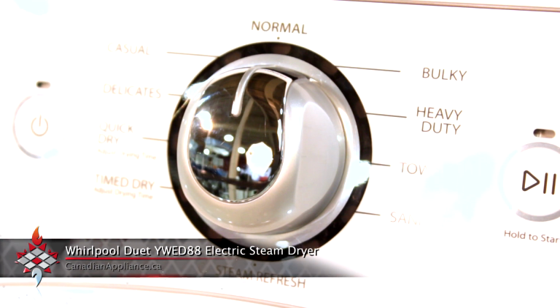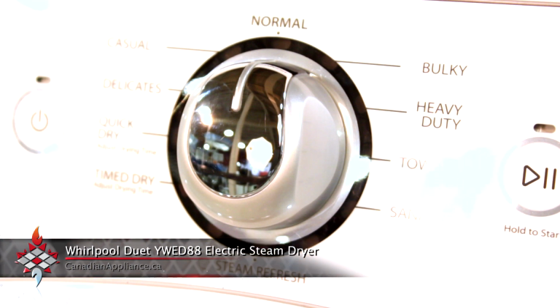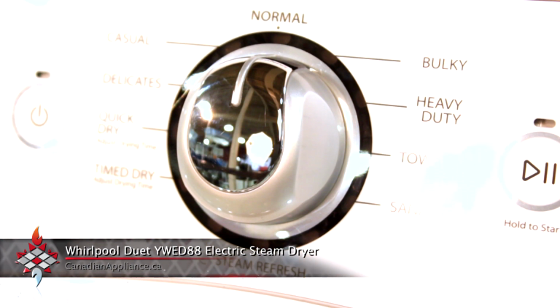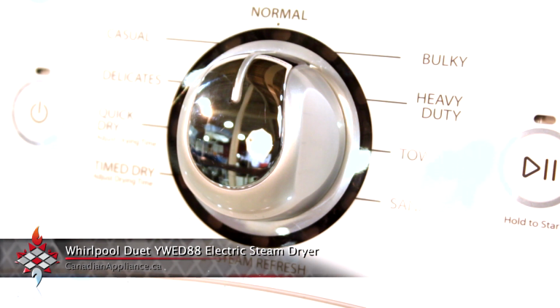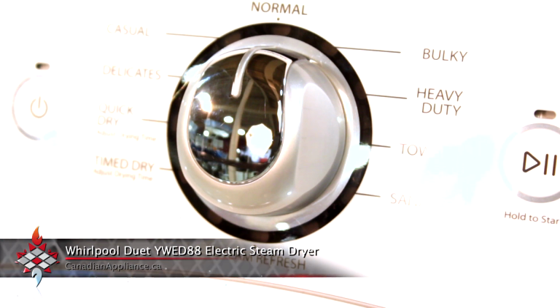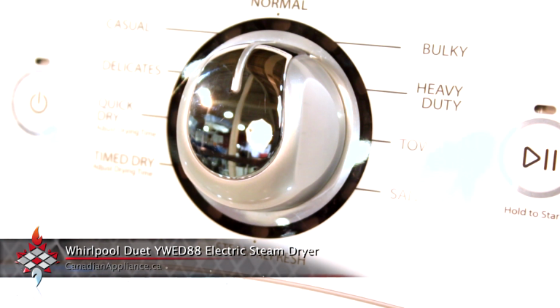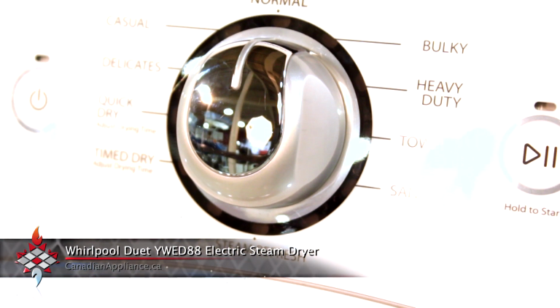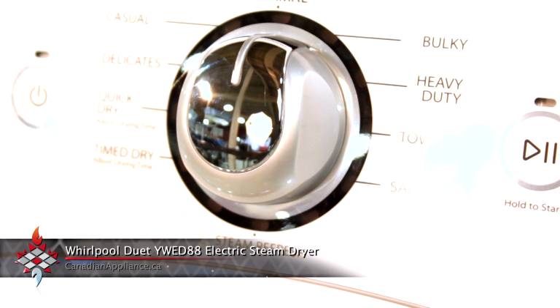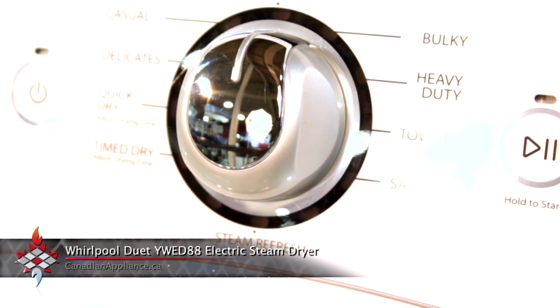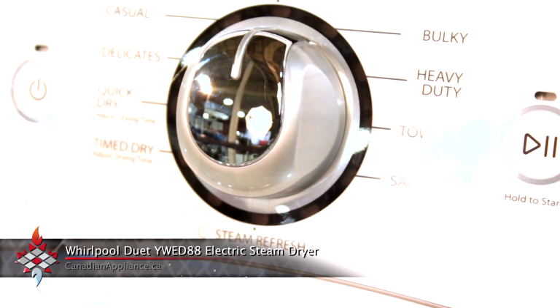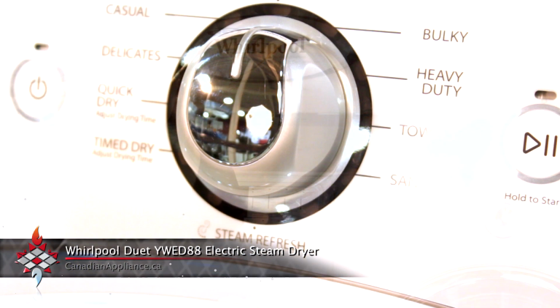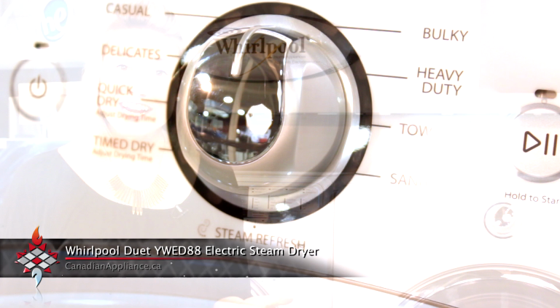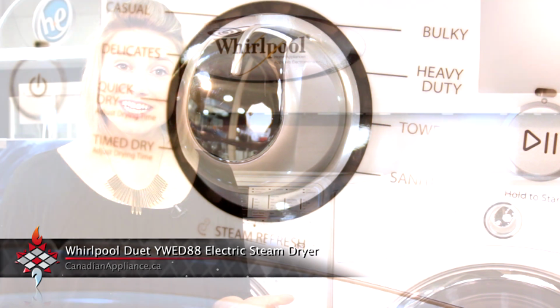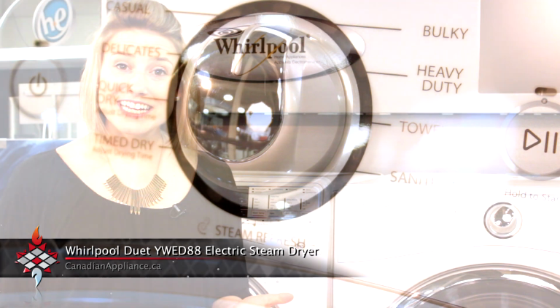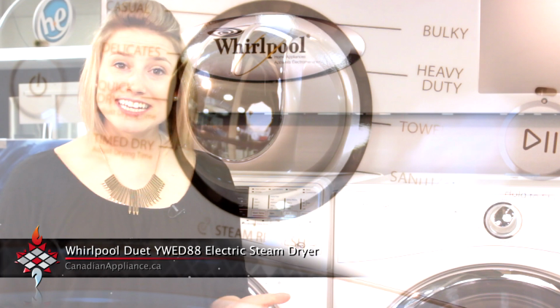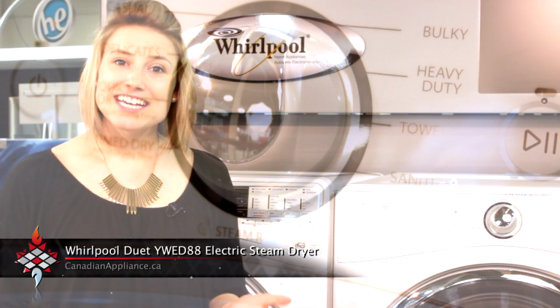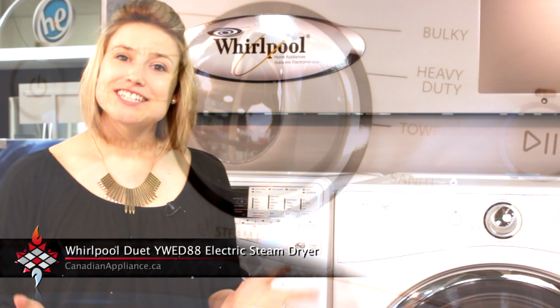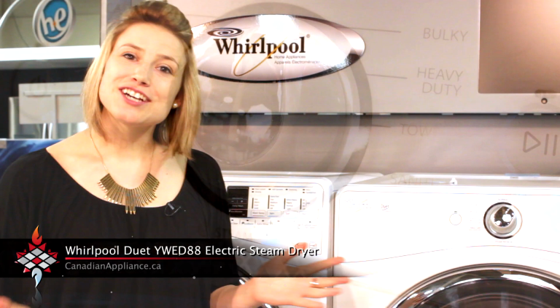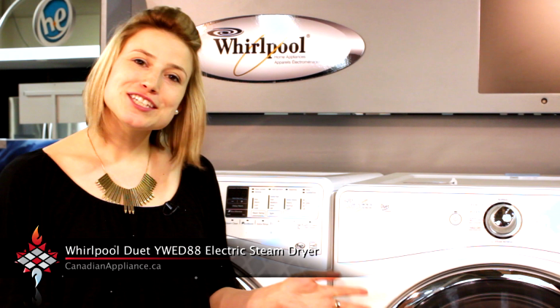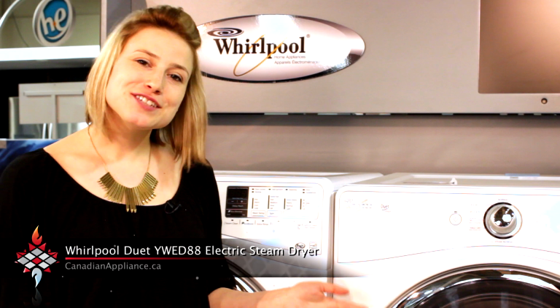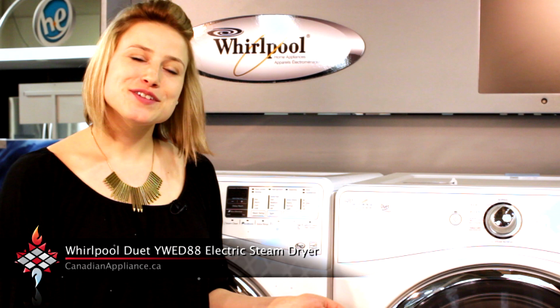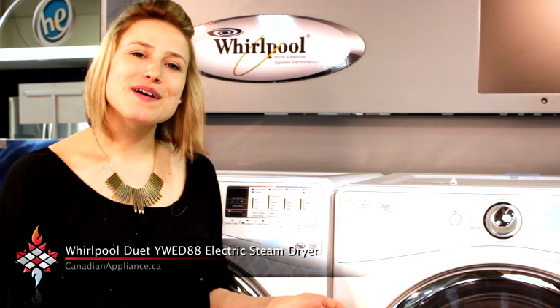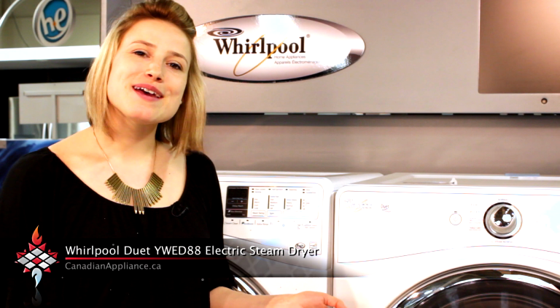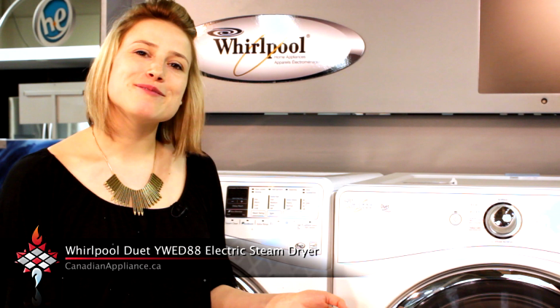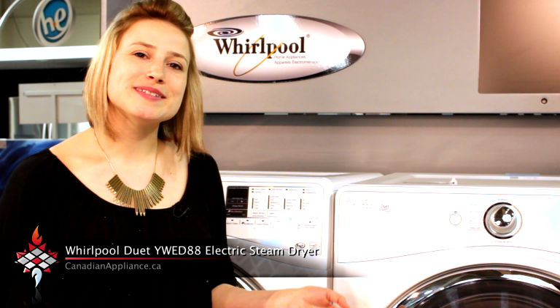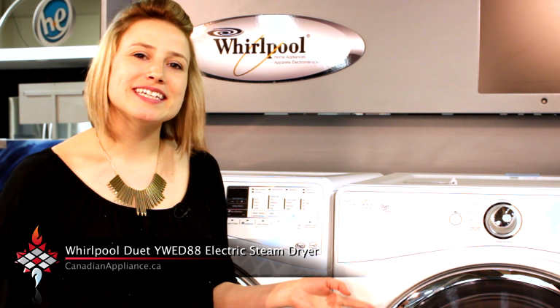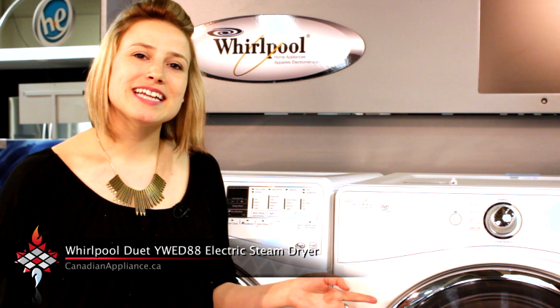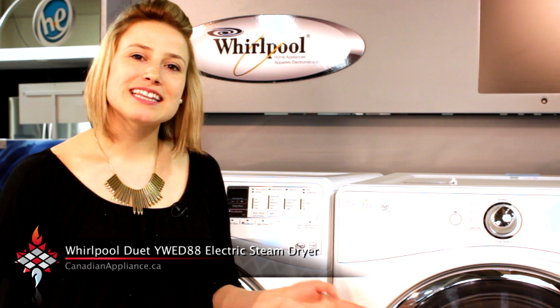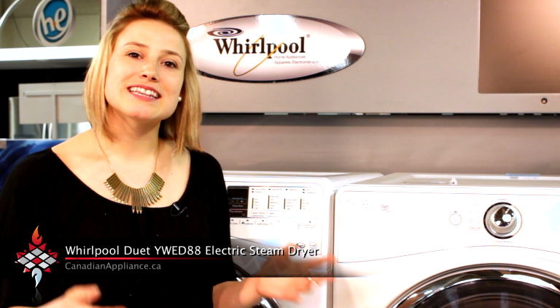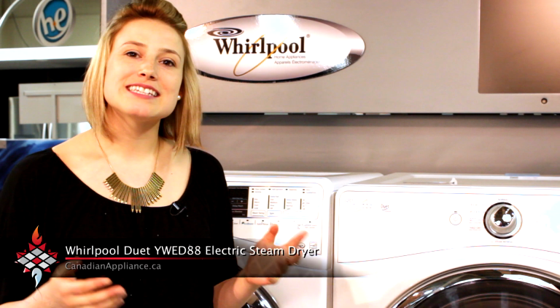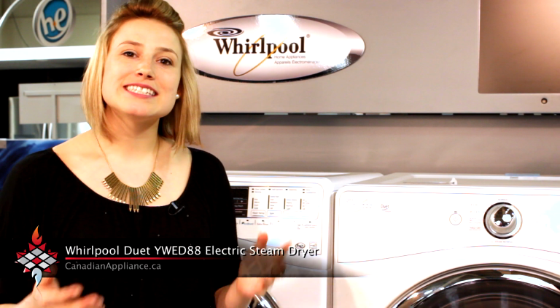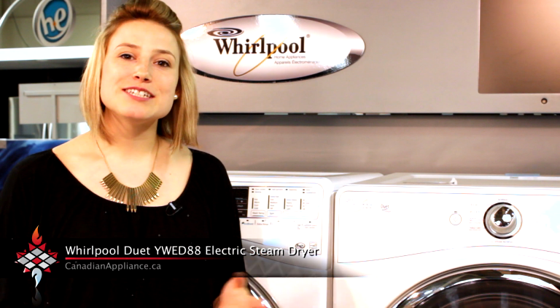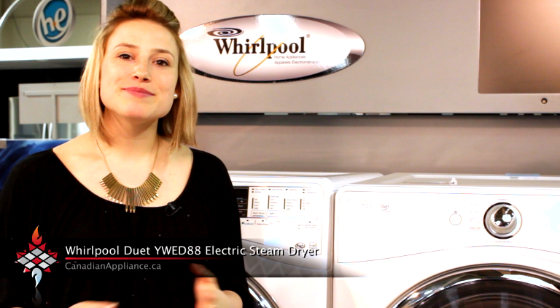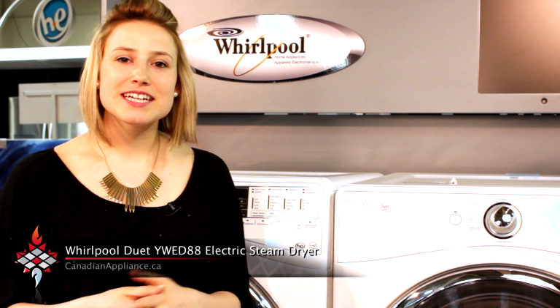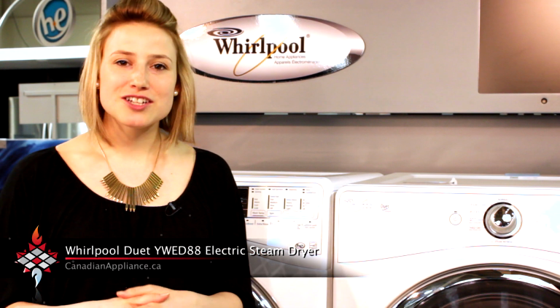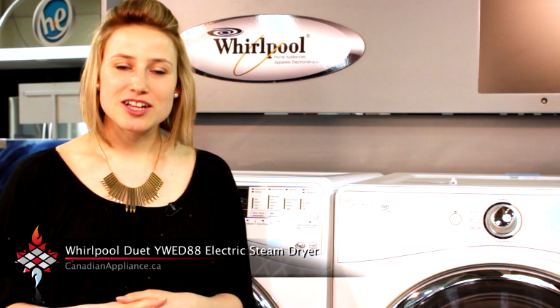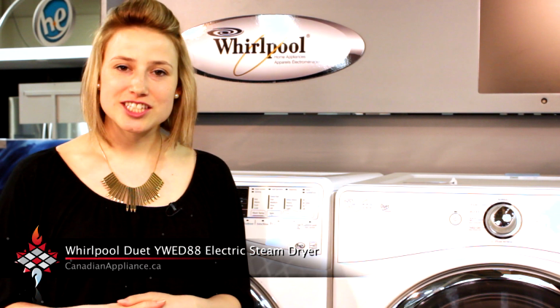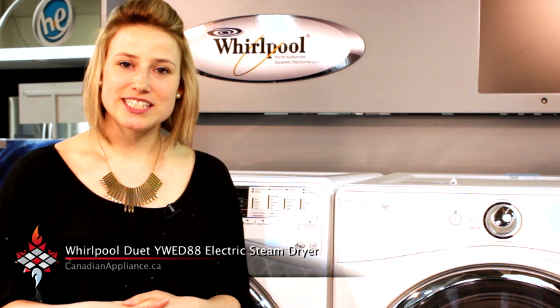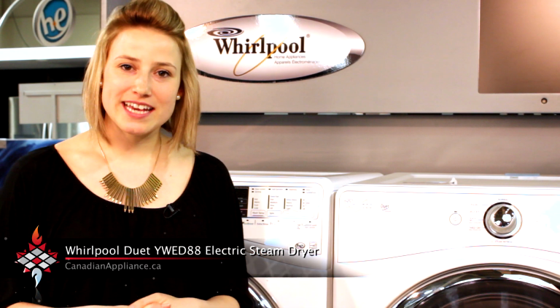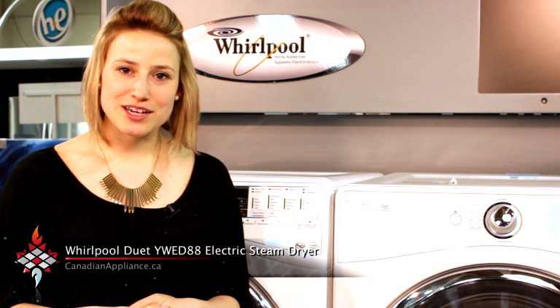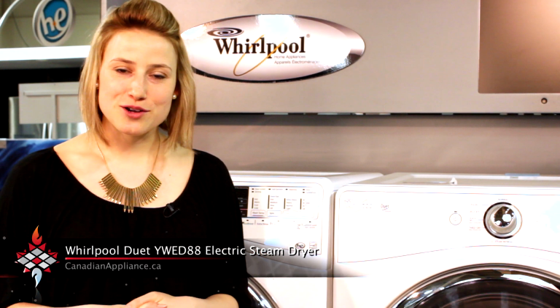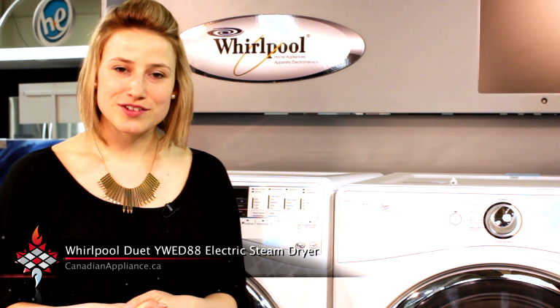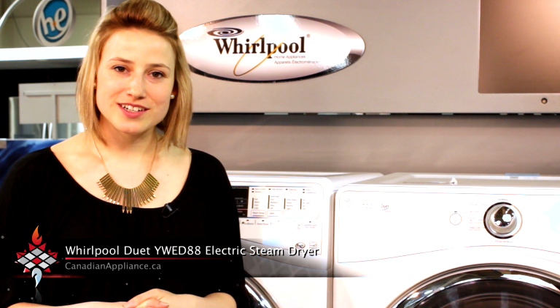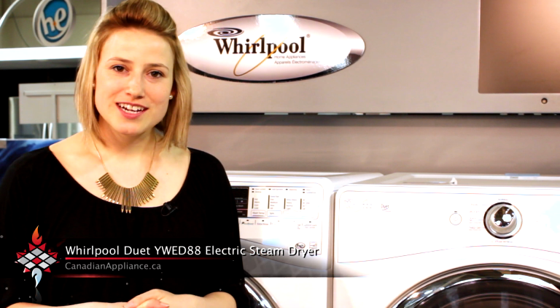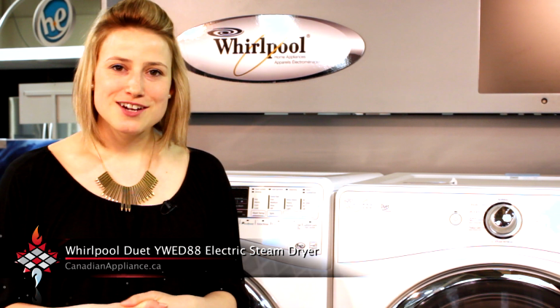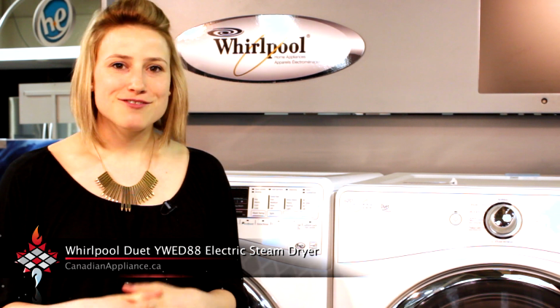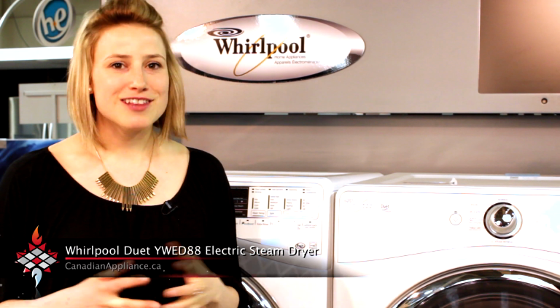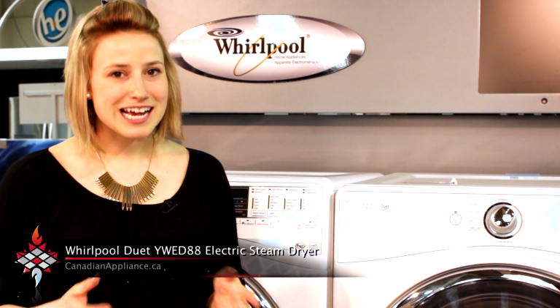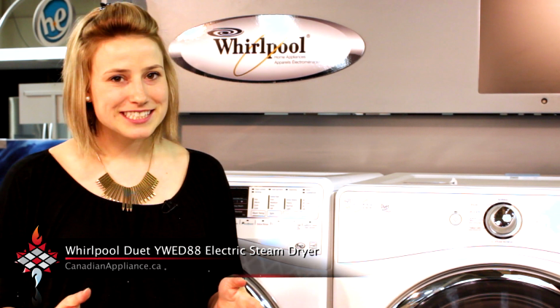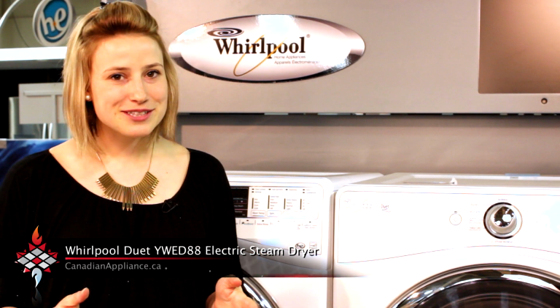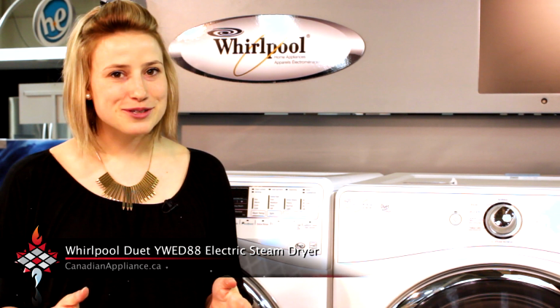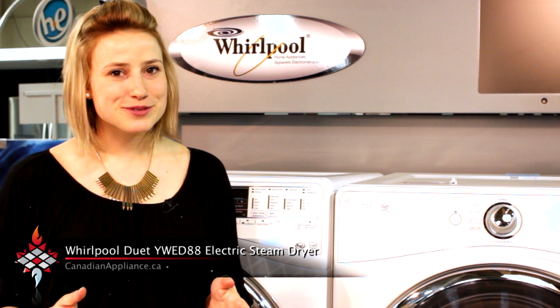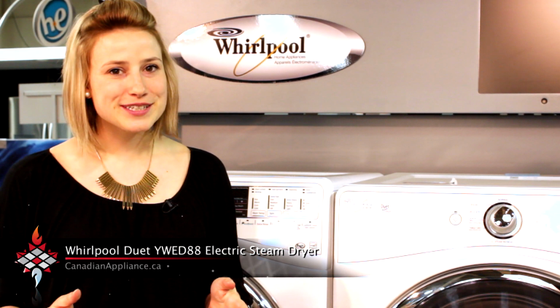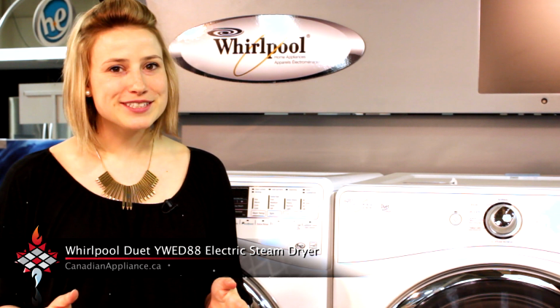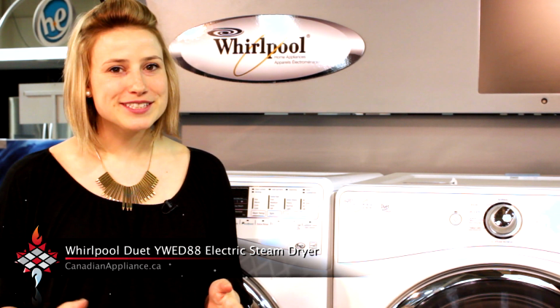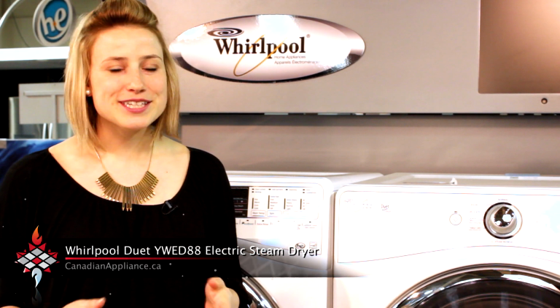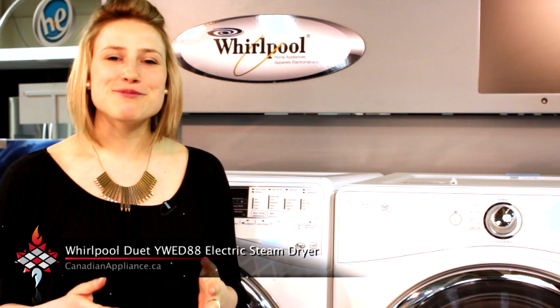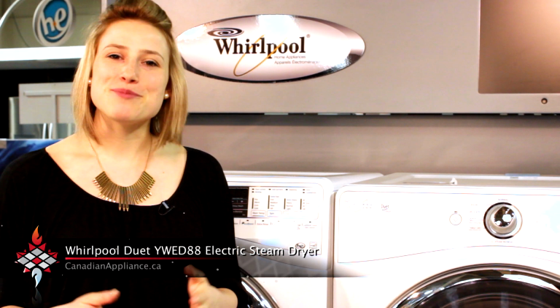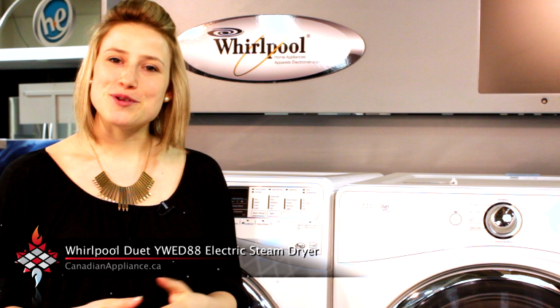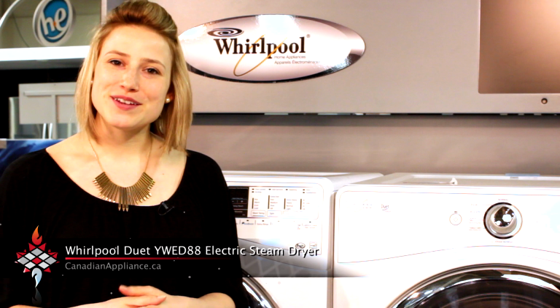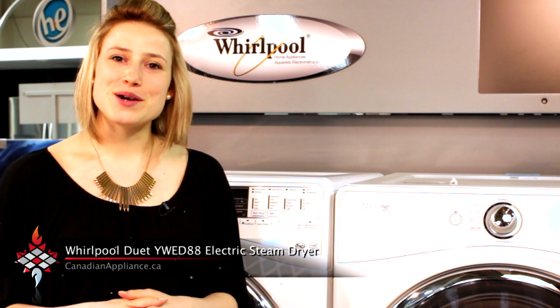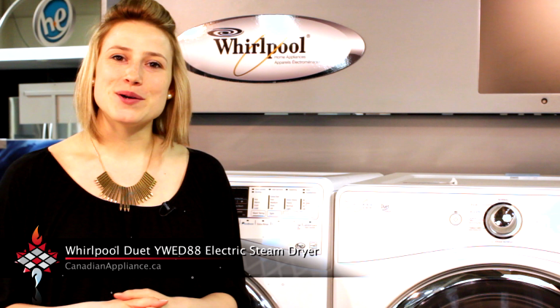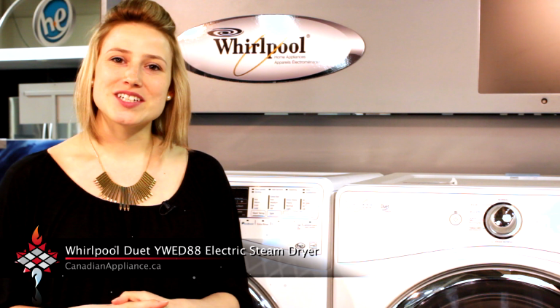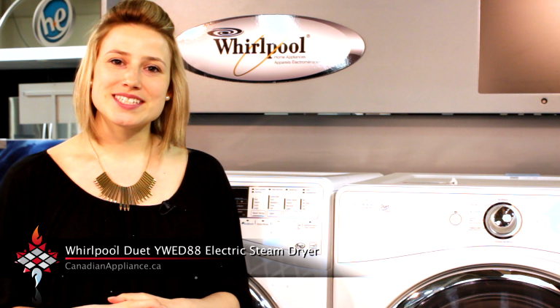Where instead of ironing, toss a few items in and let the steam technology take over, relaxing those wrinkles and removing odors.